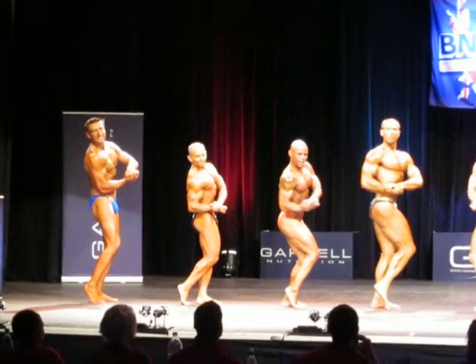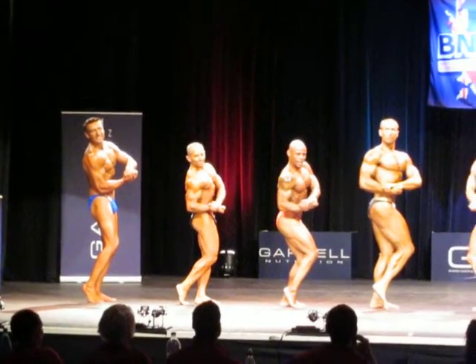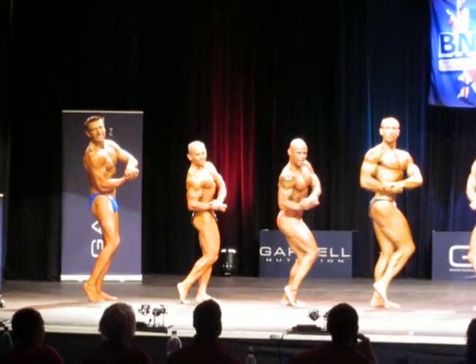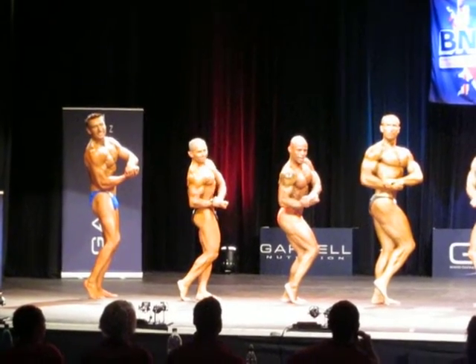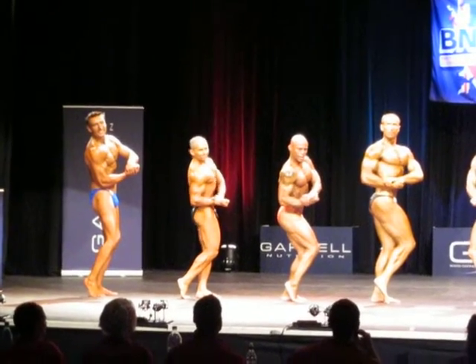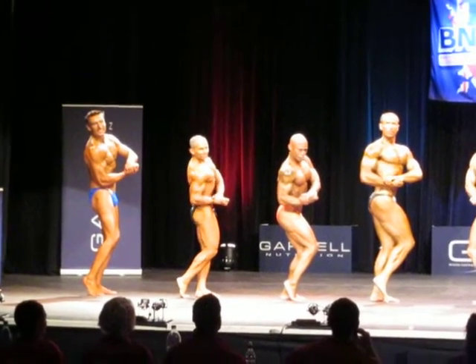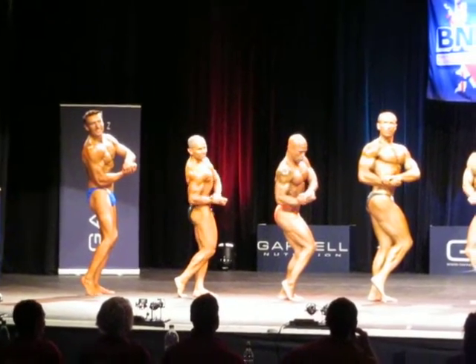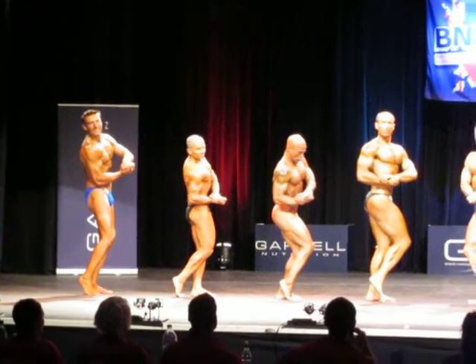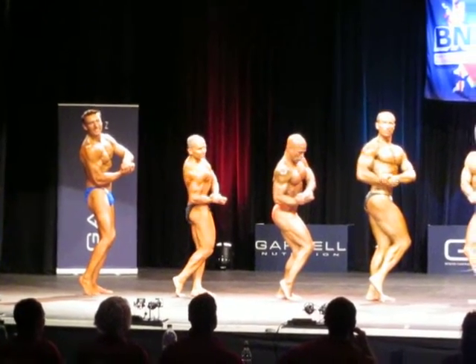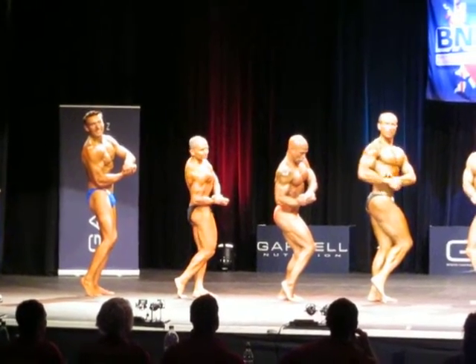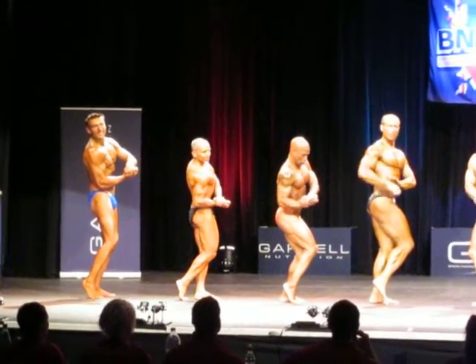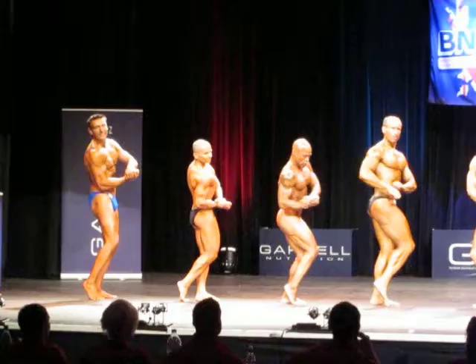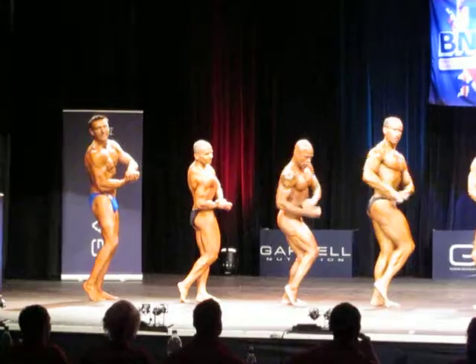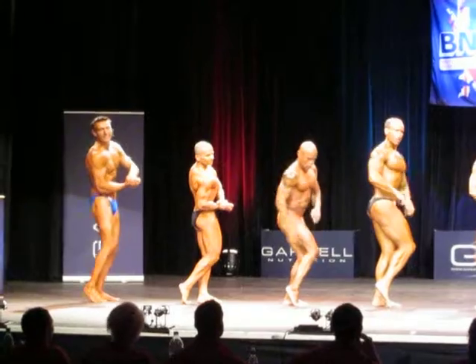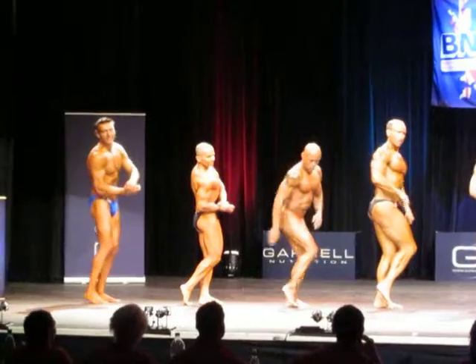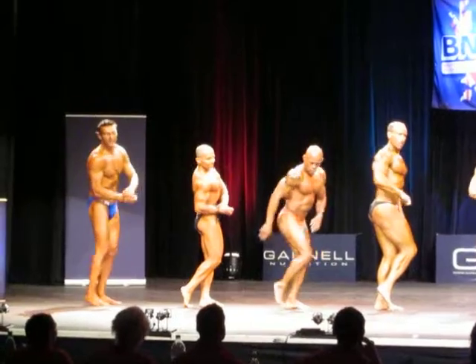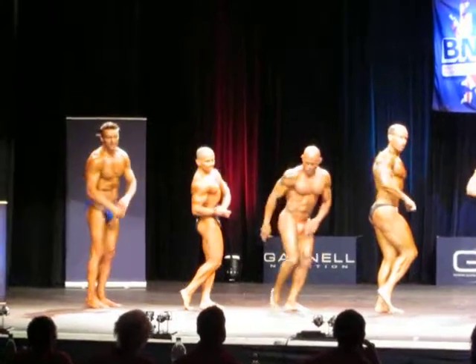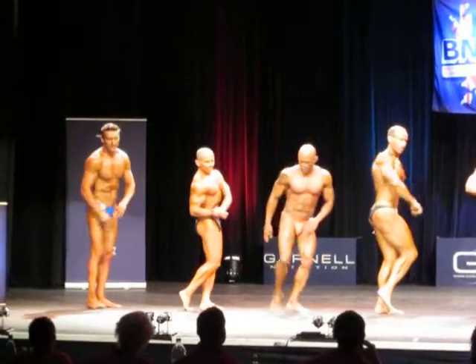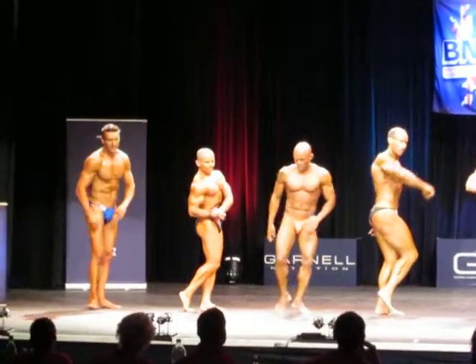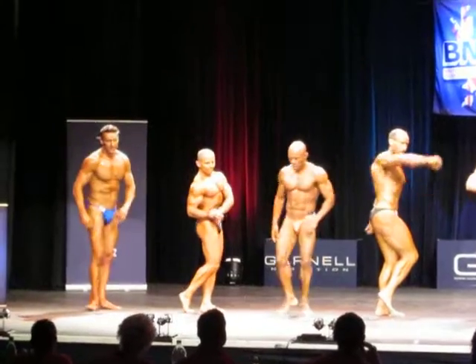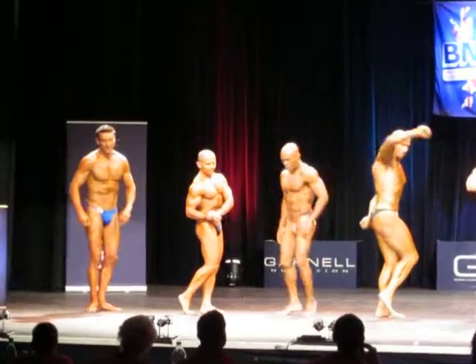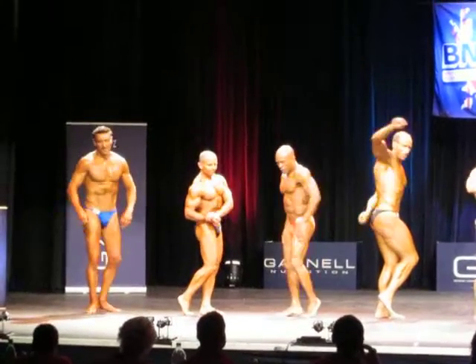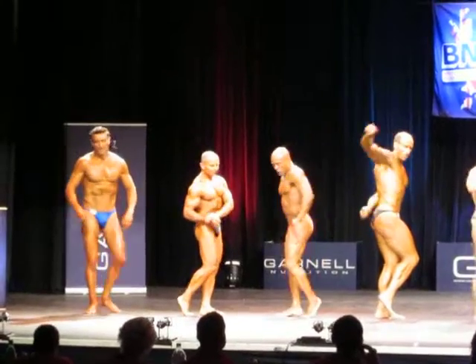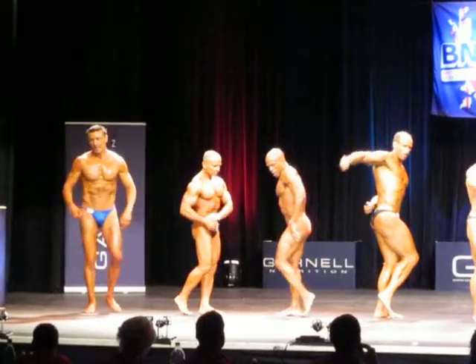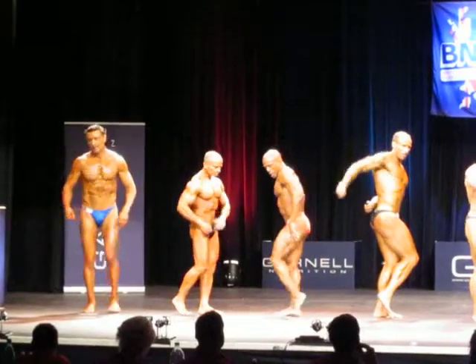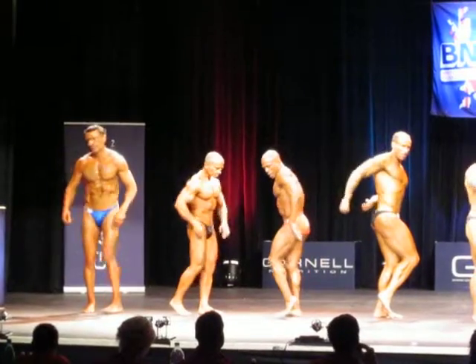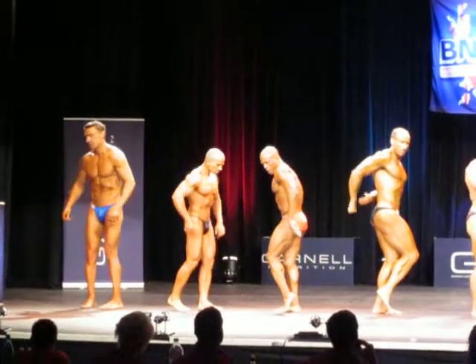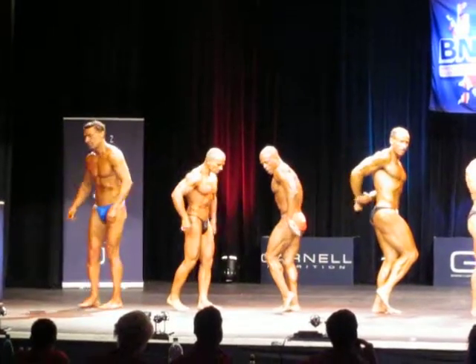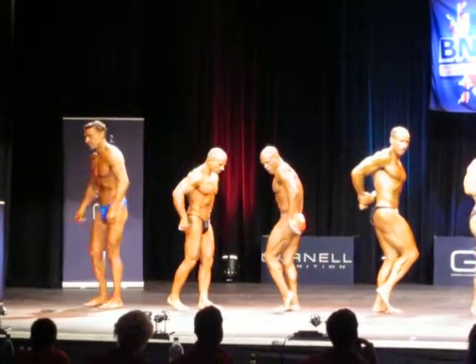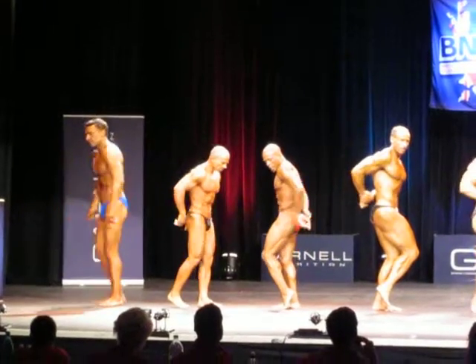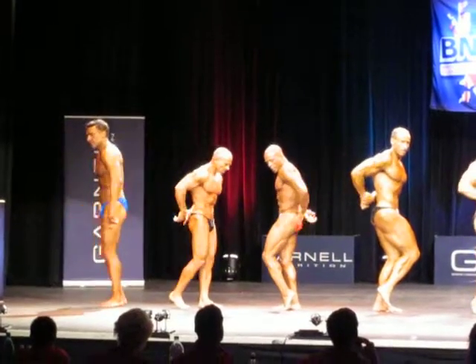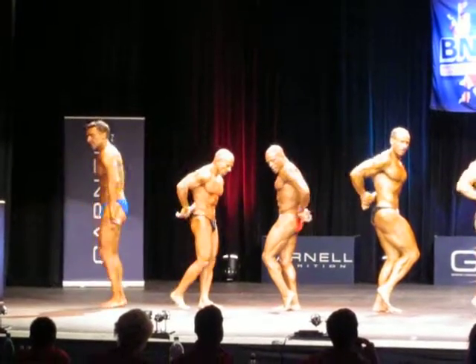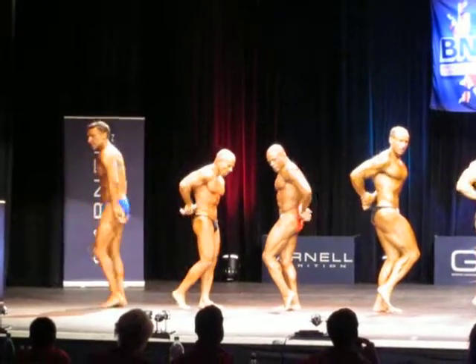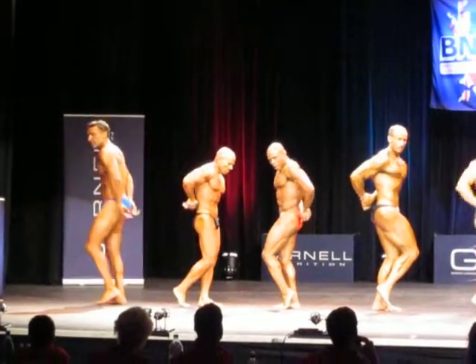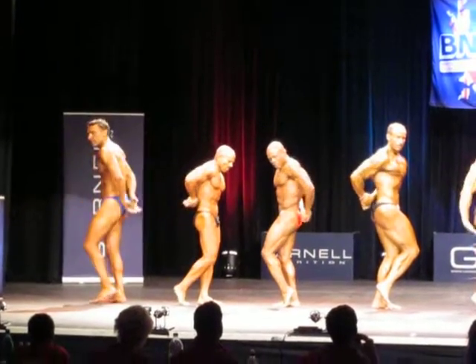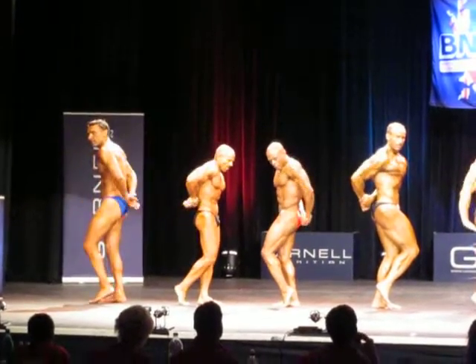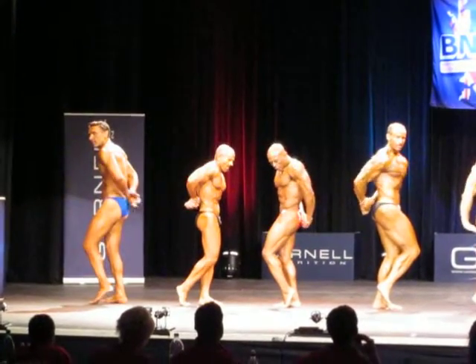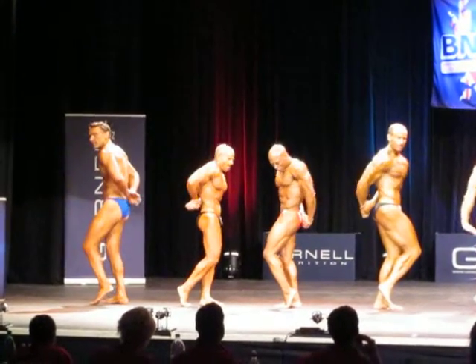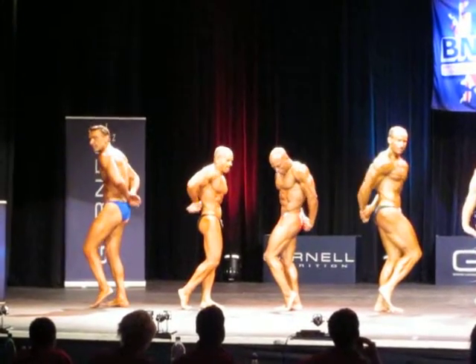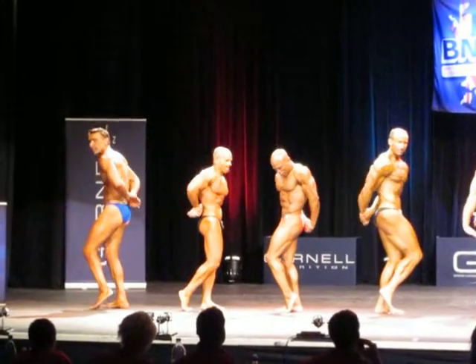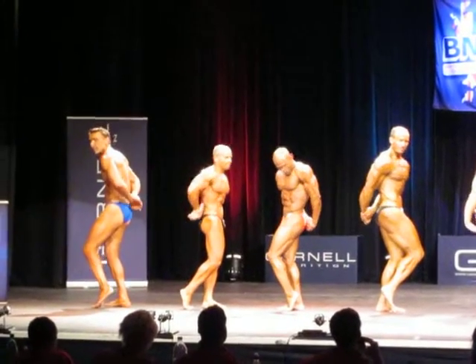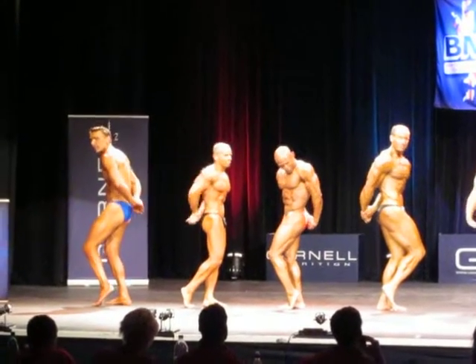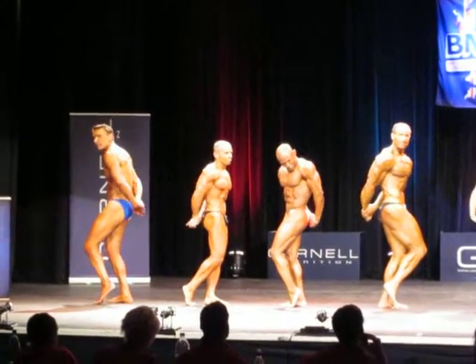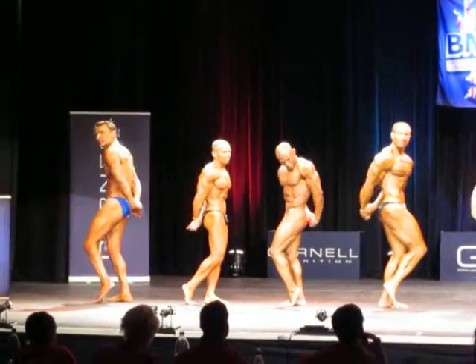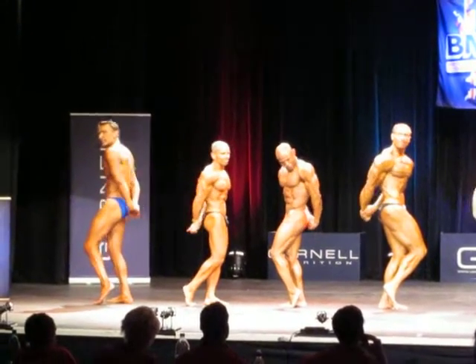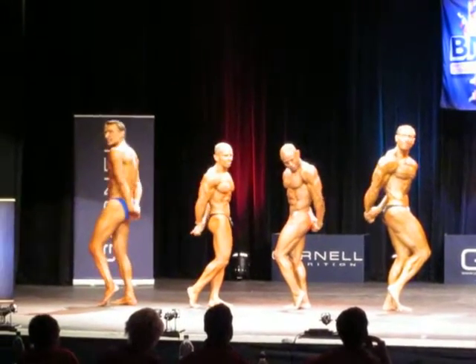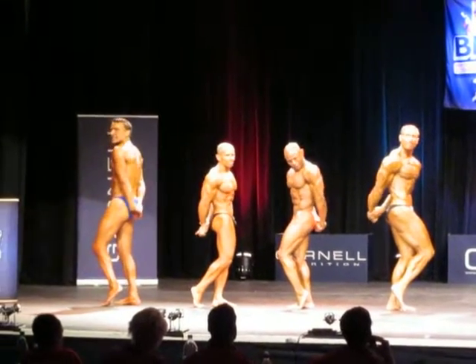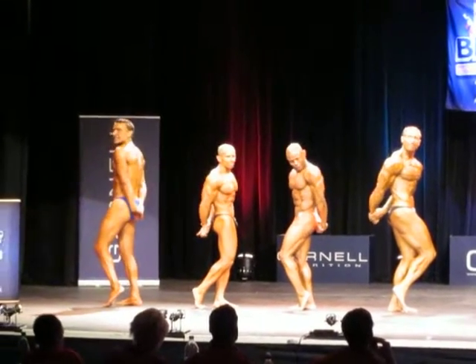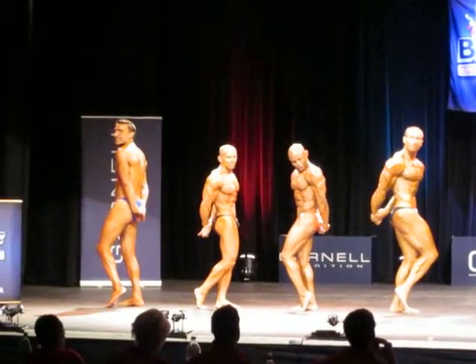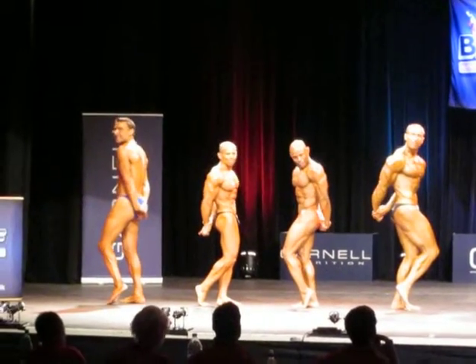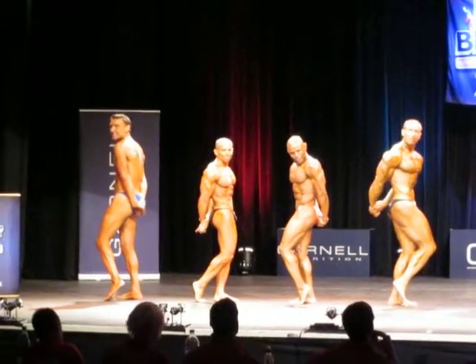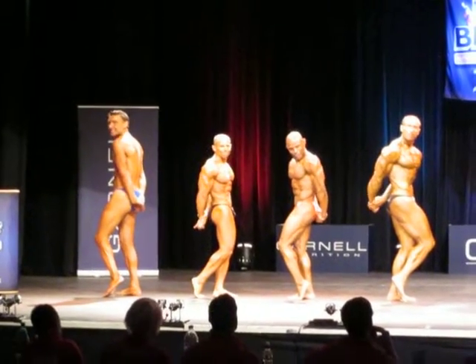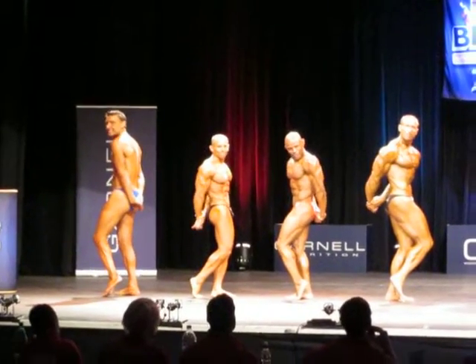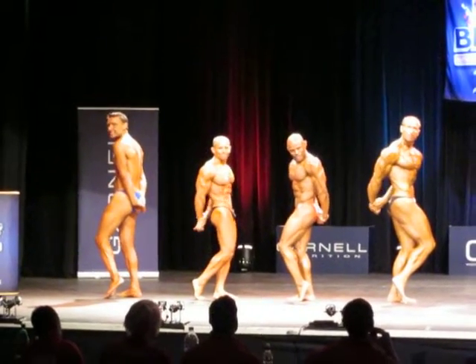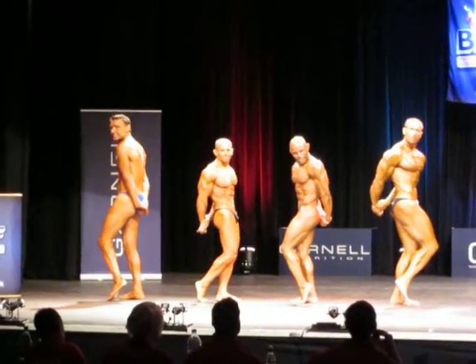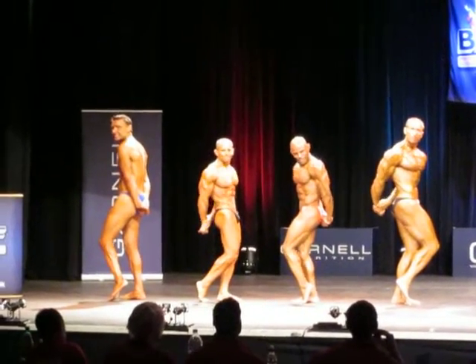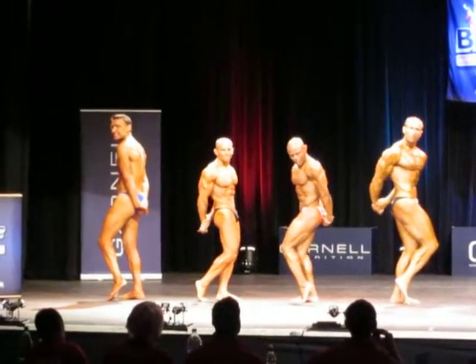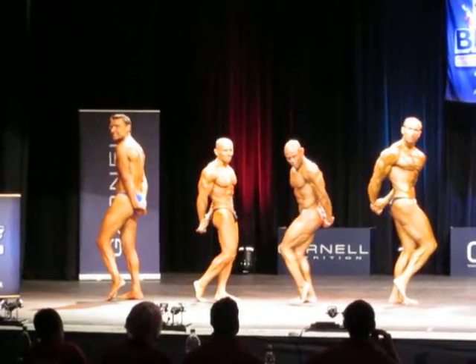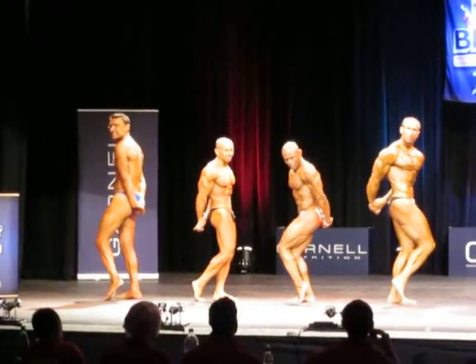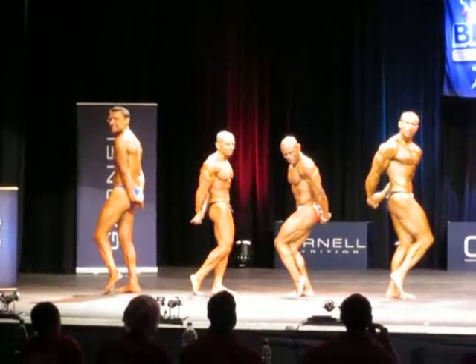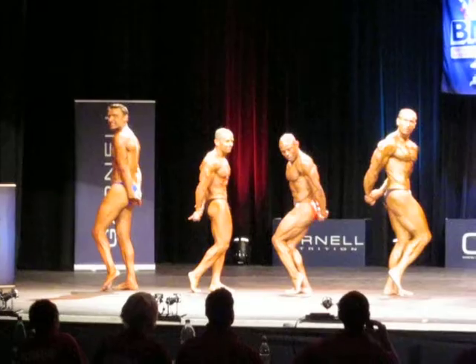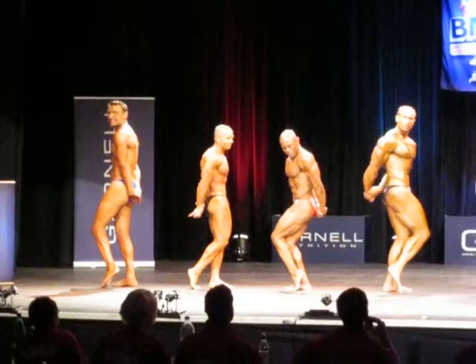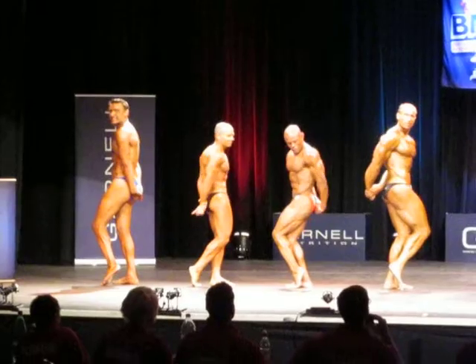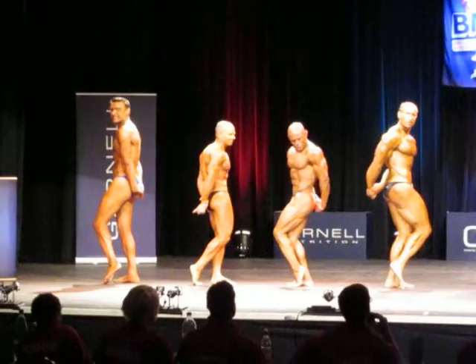Side tricep, any side. Come on, Dave. Legs — a massive mark.